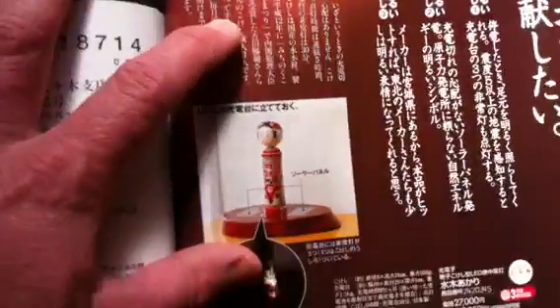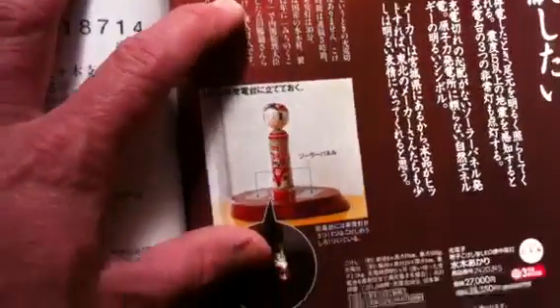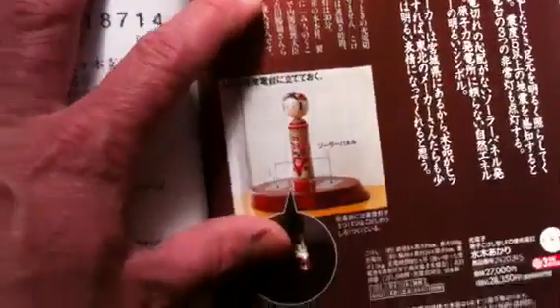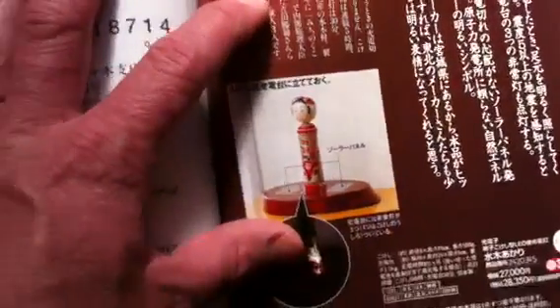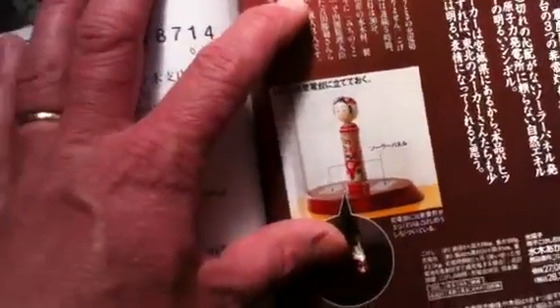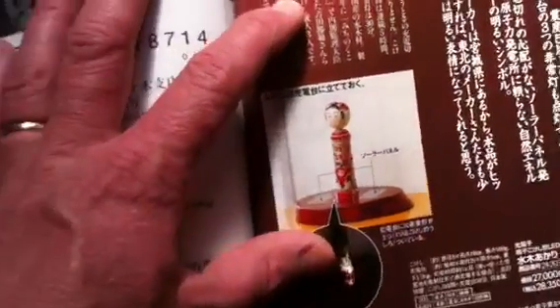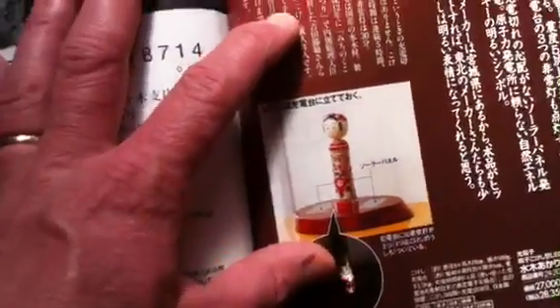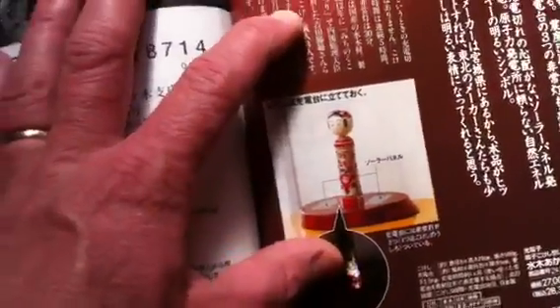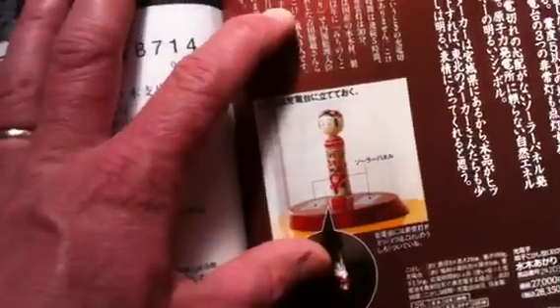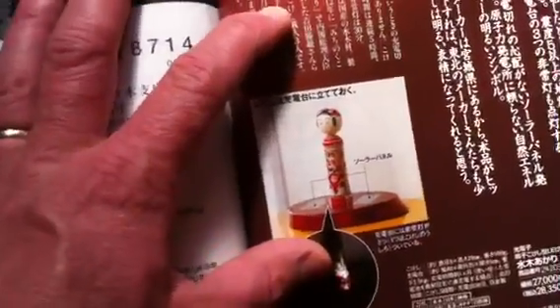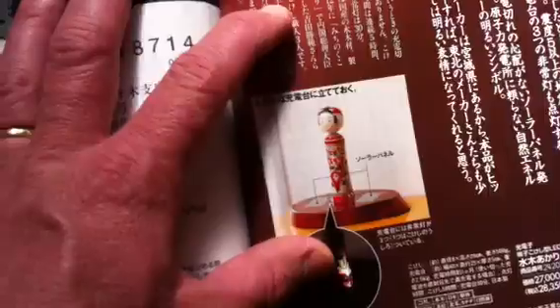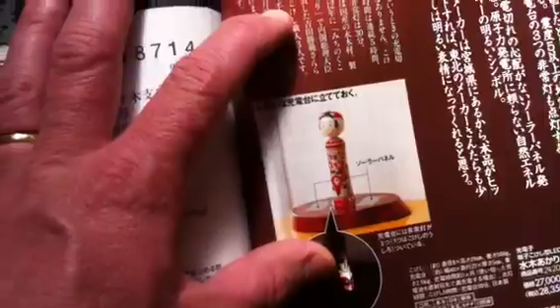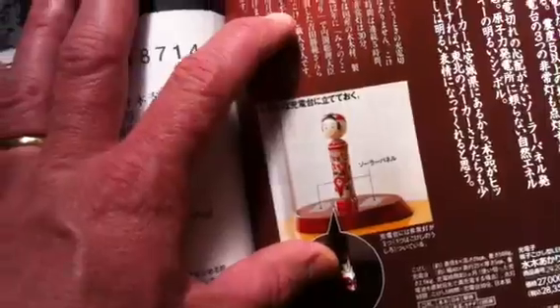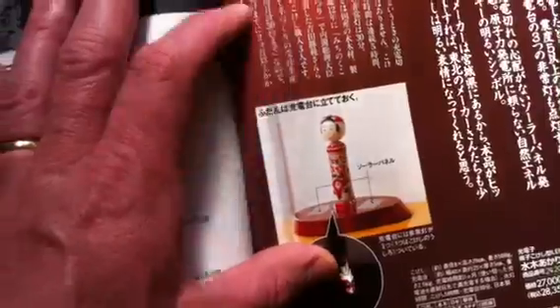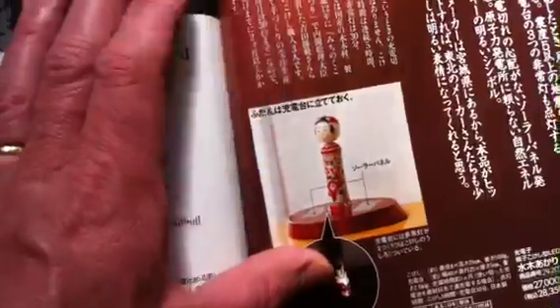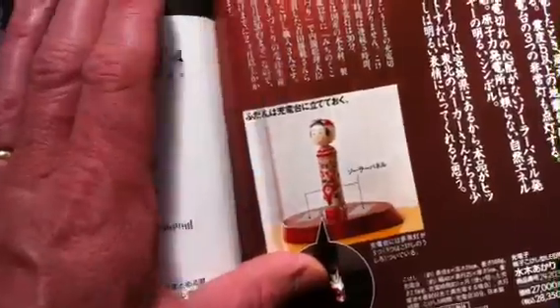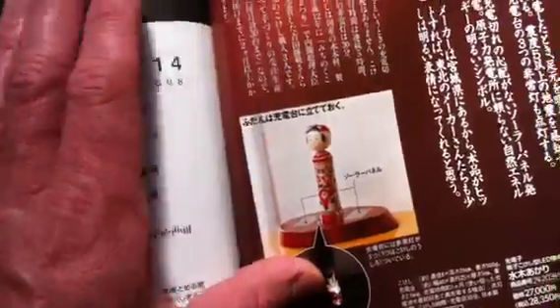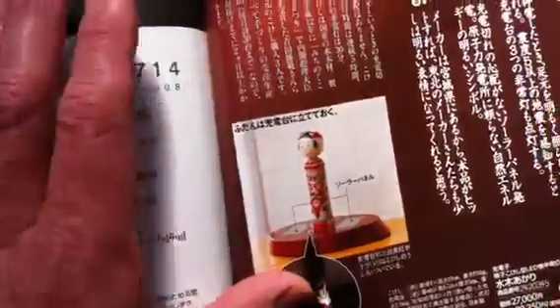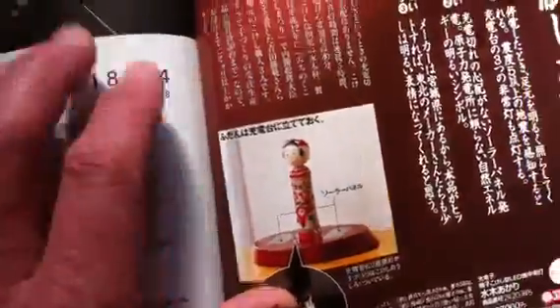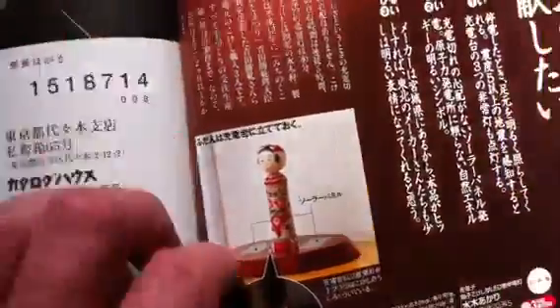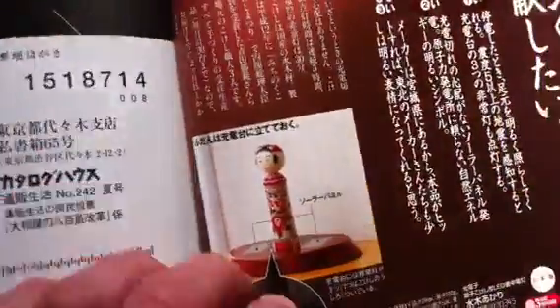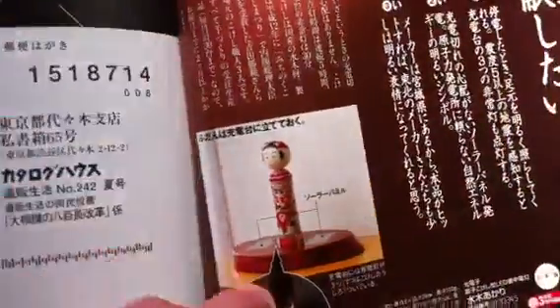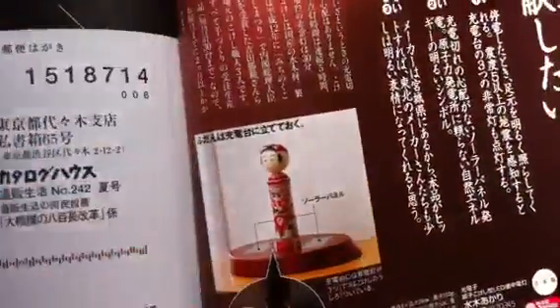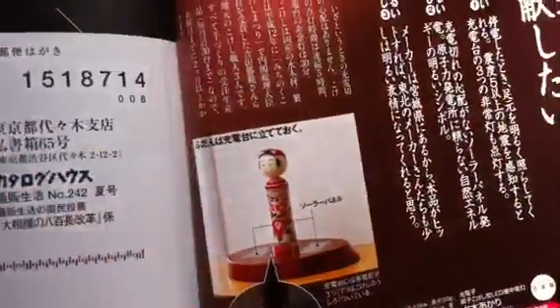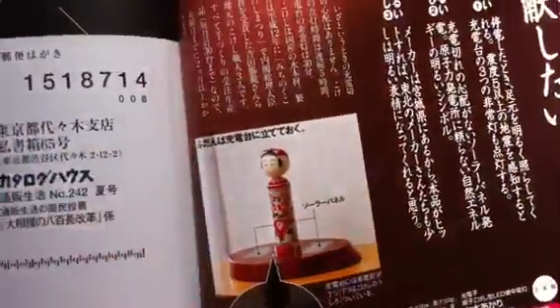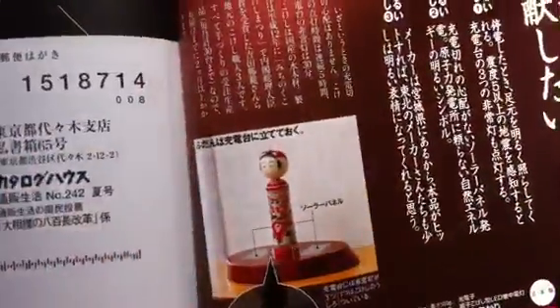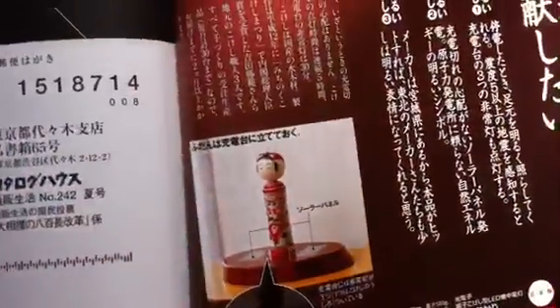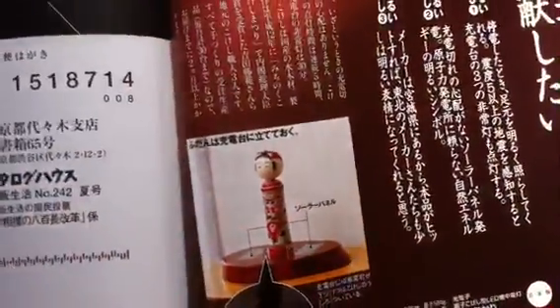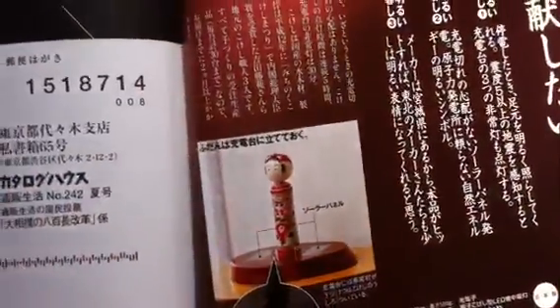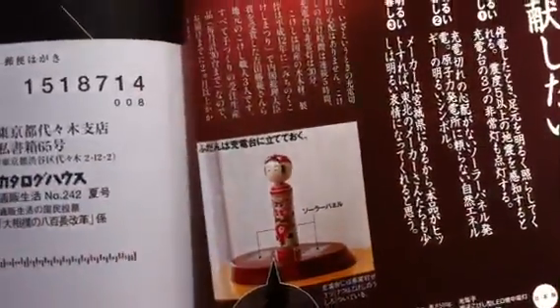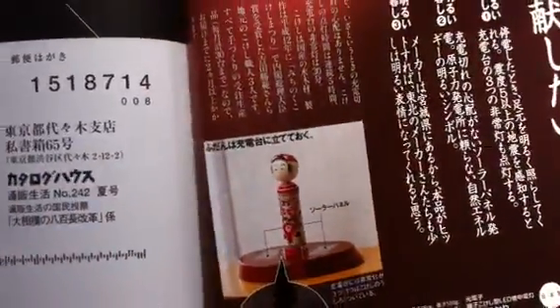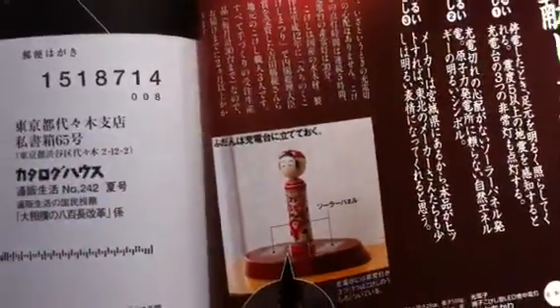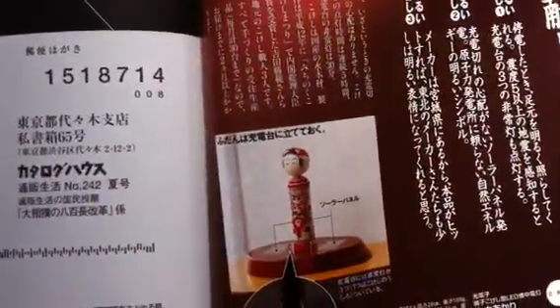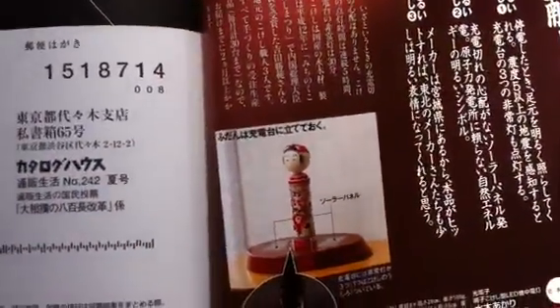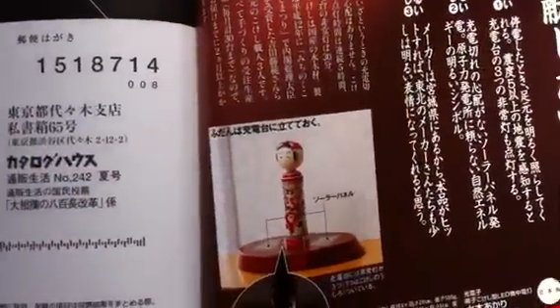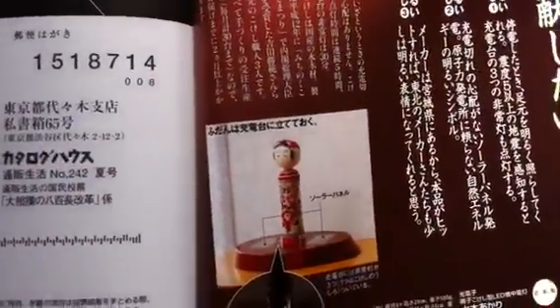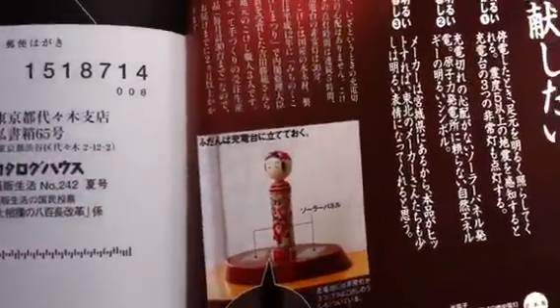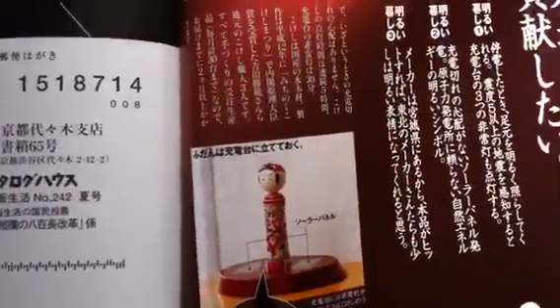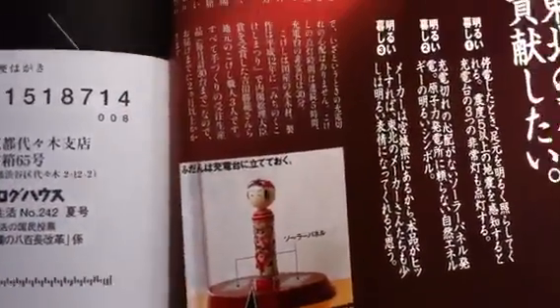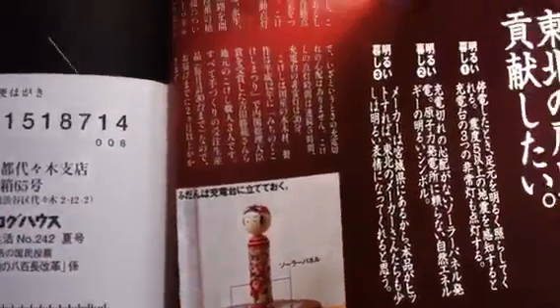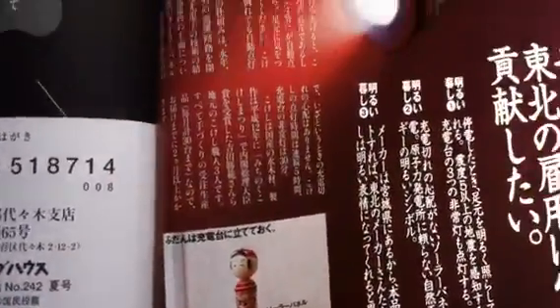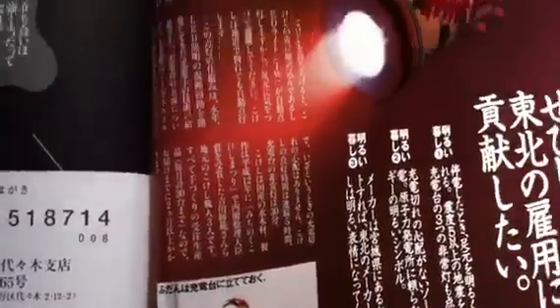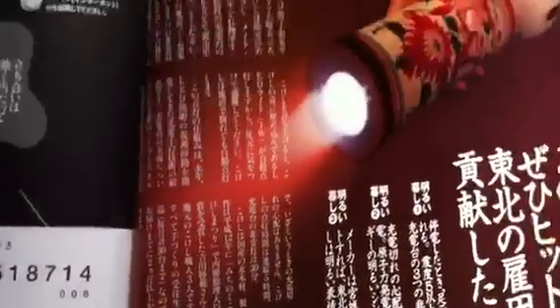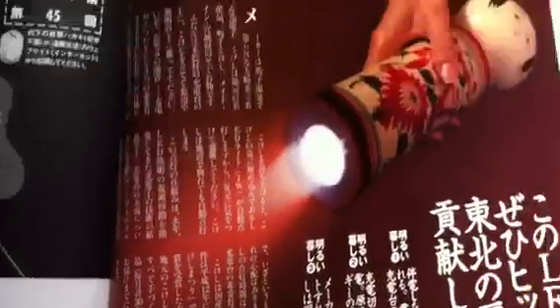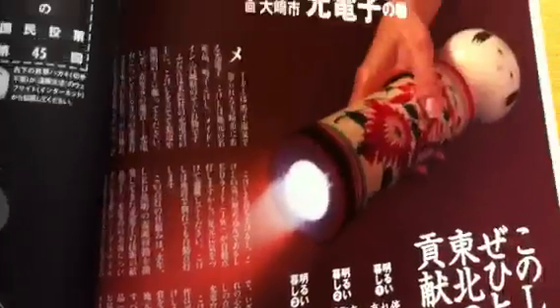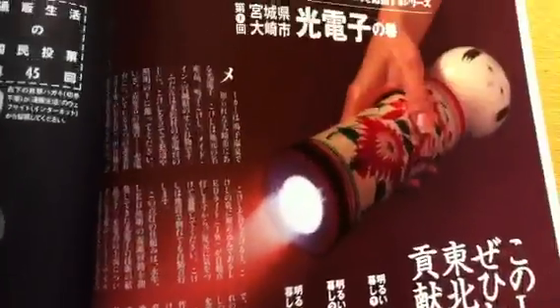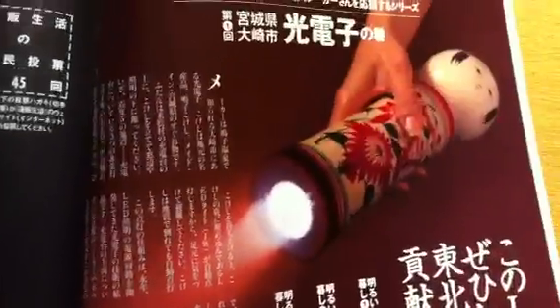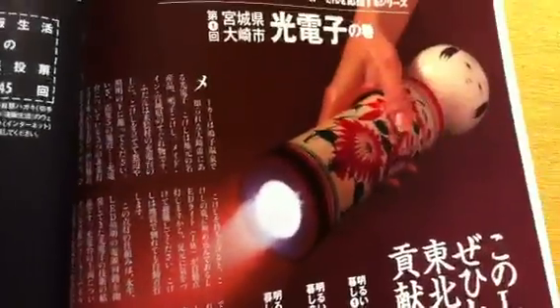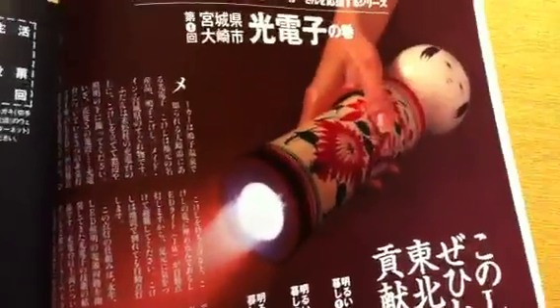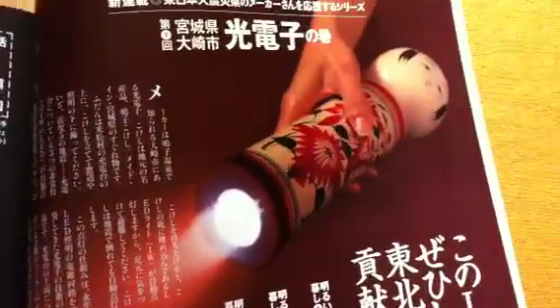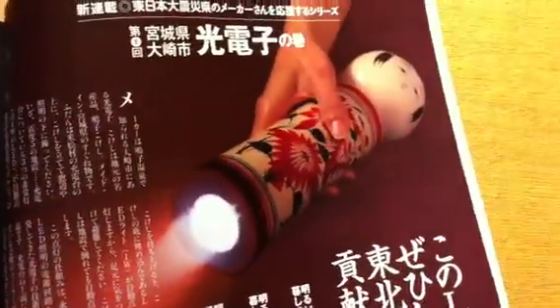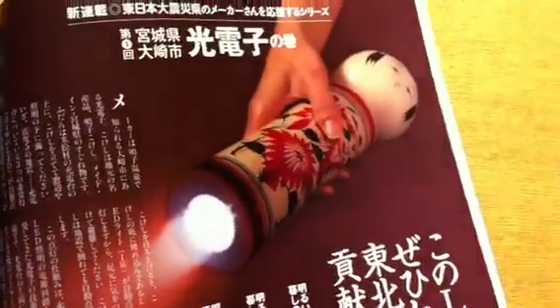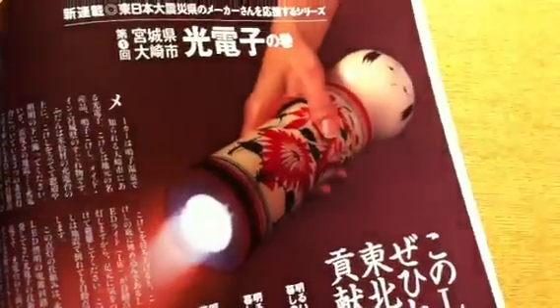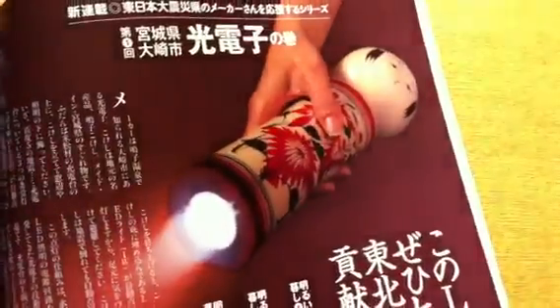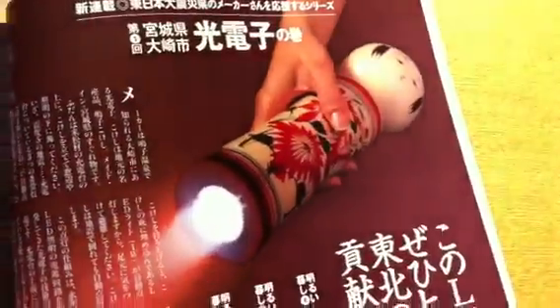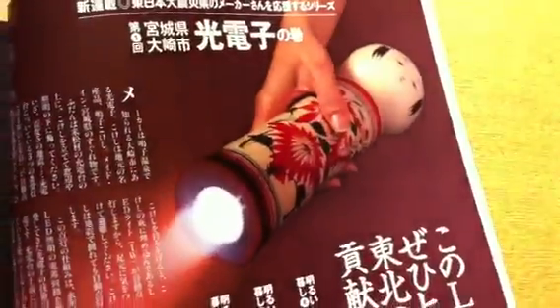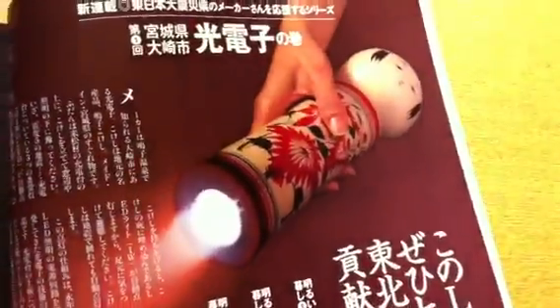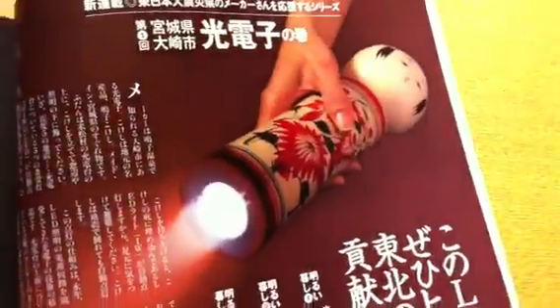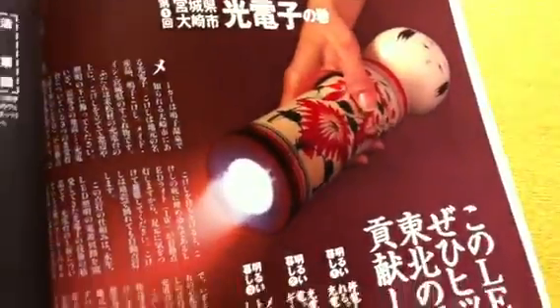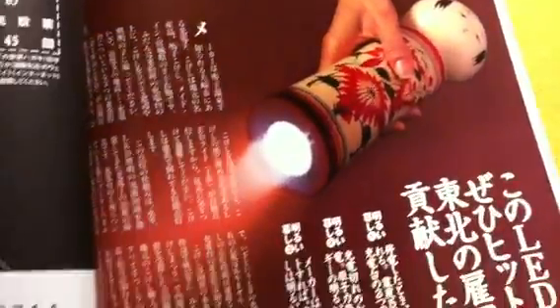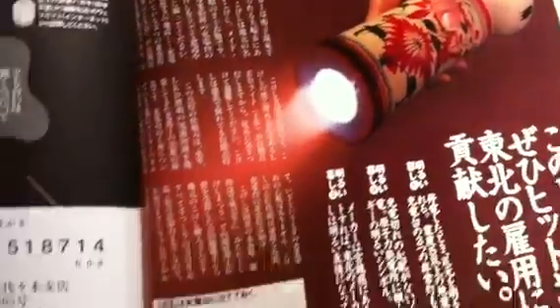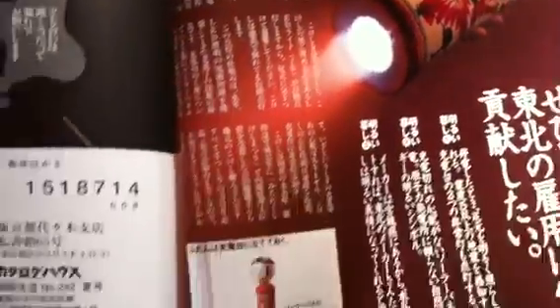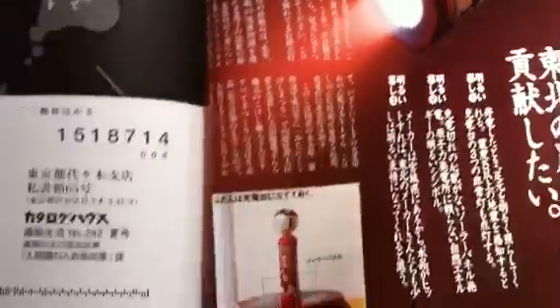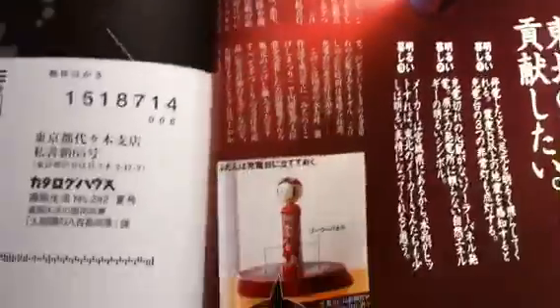So you've got an emergency, you just run and grab the kokeshi. Off you go — you've got it.